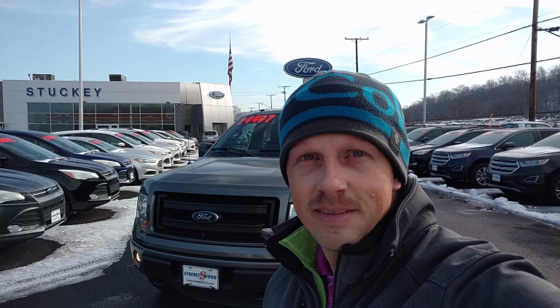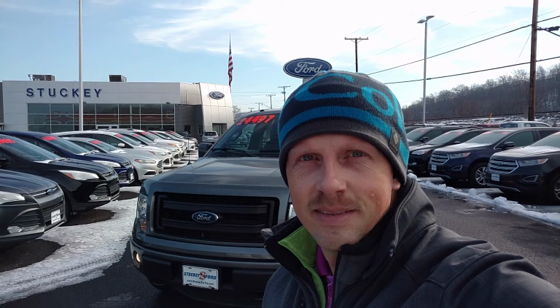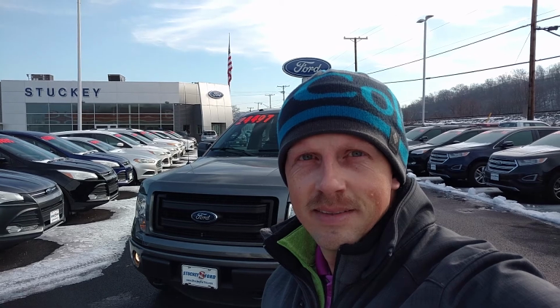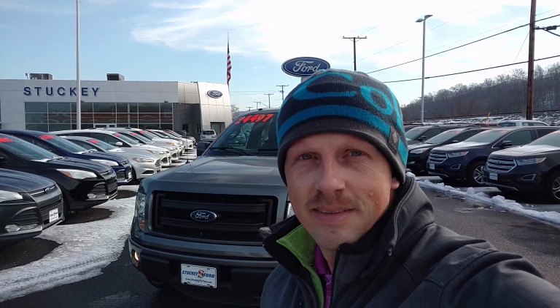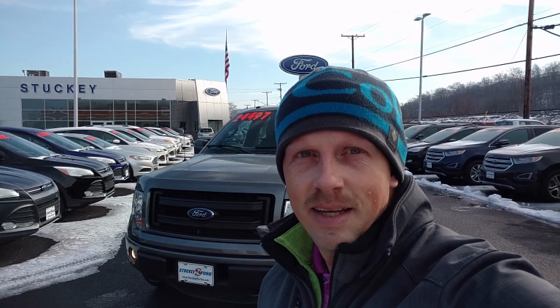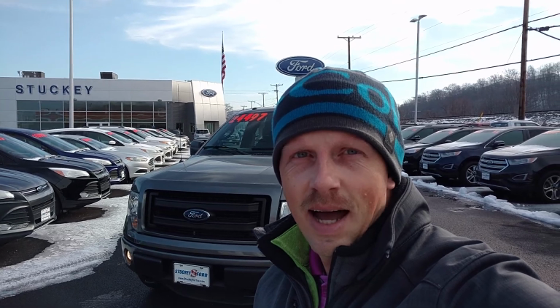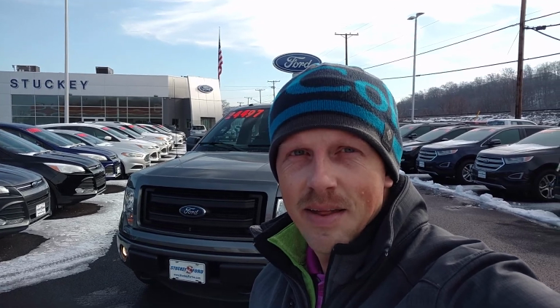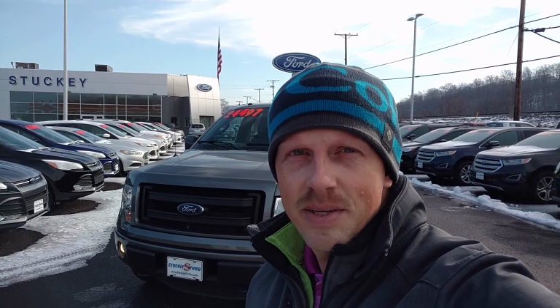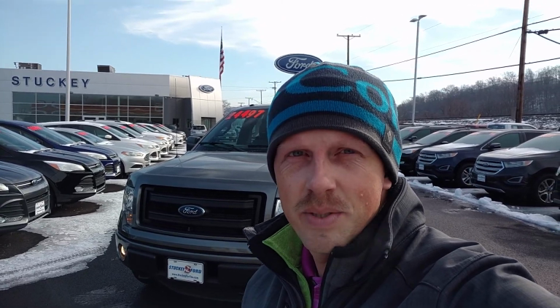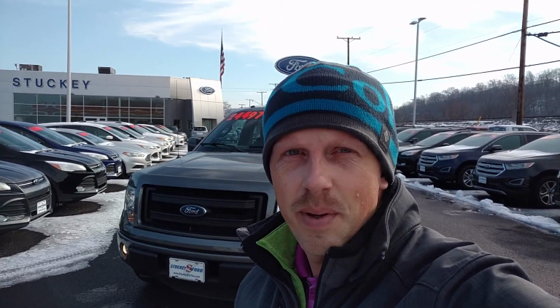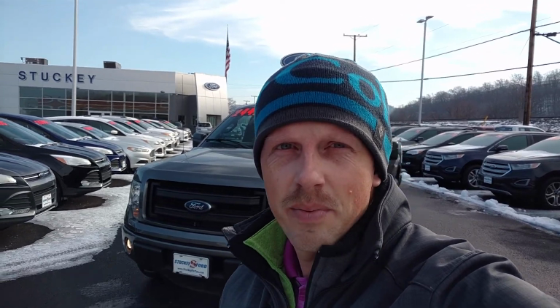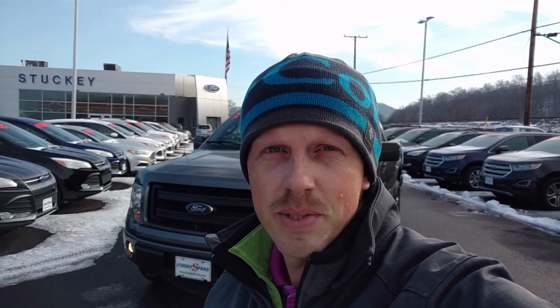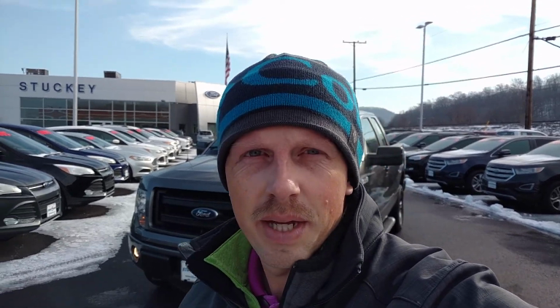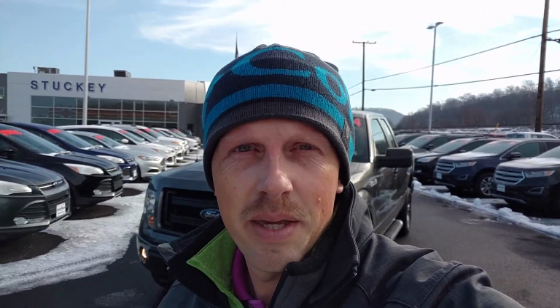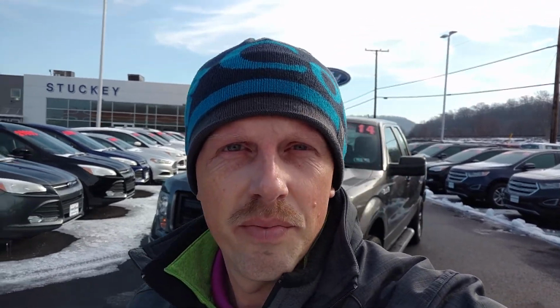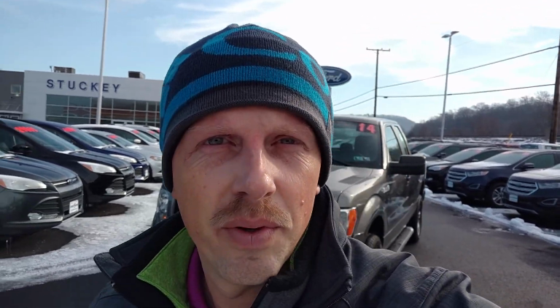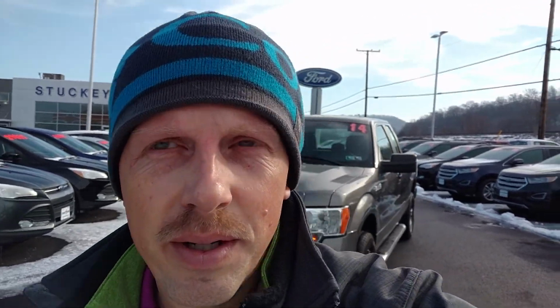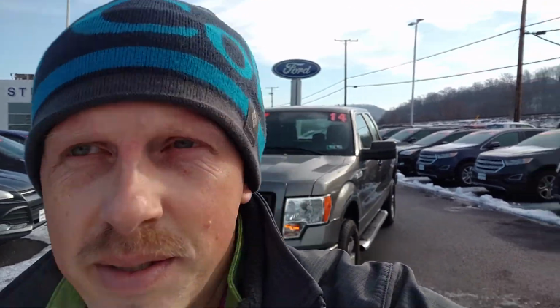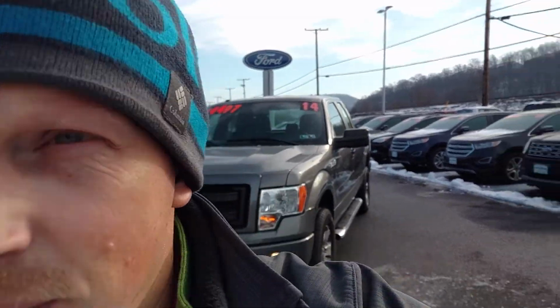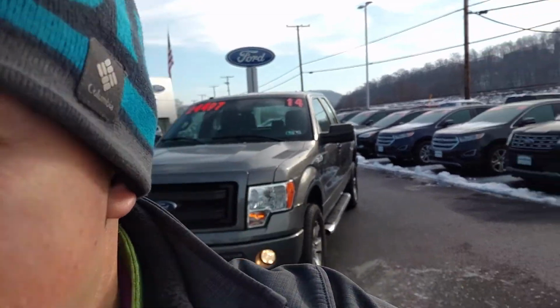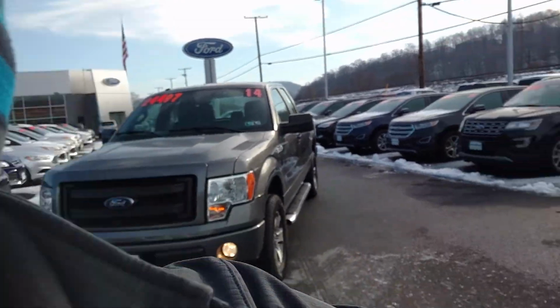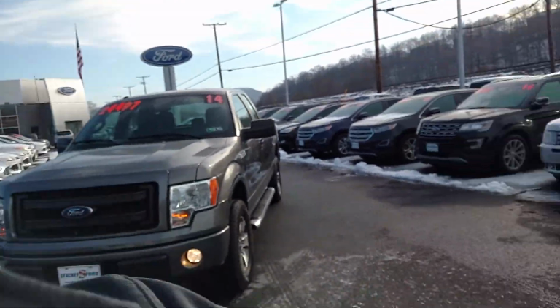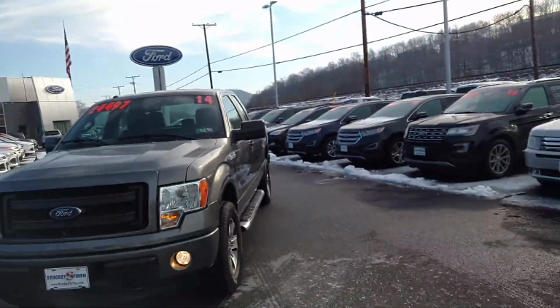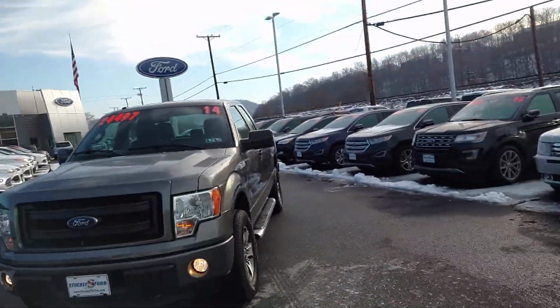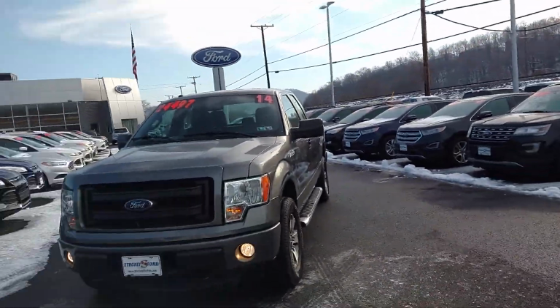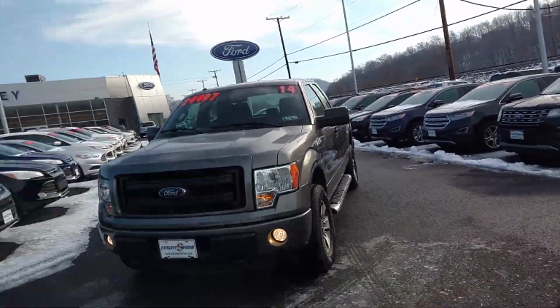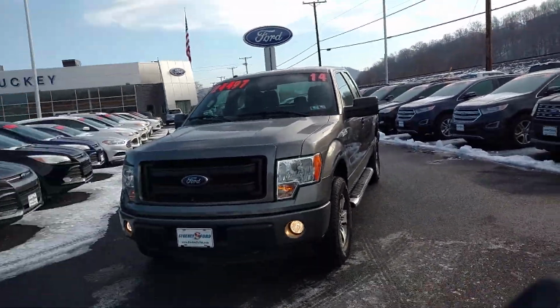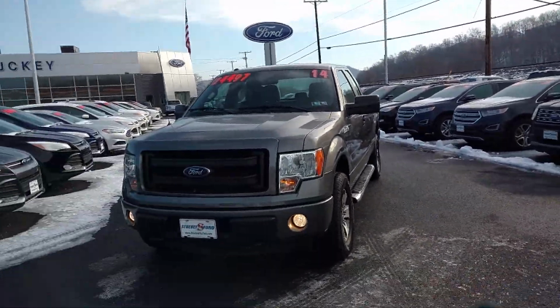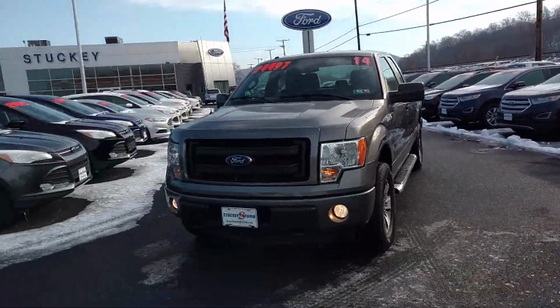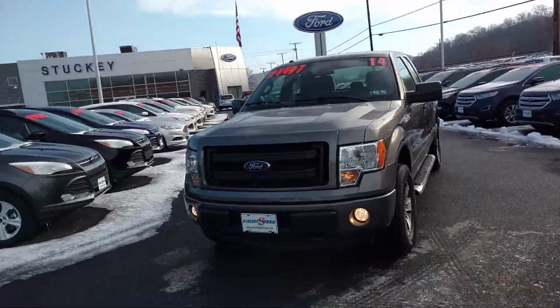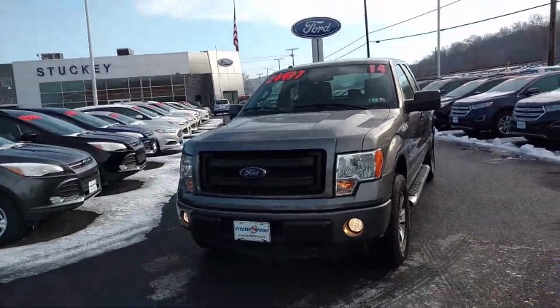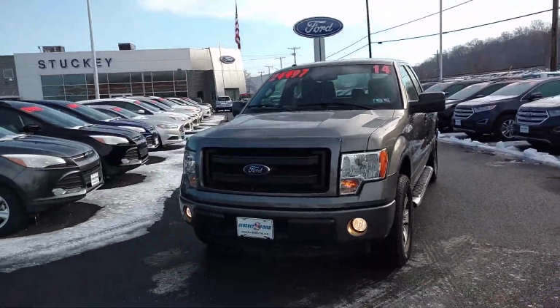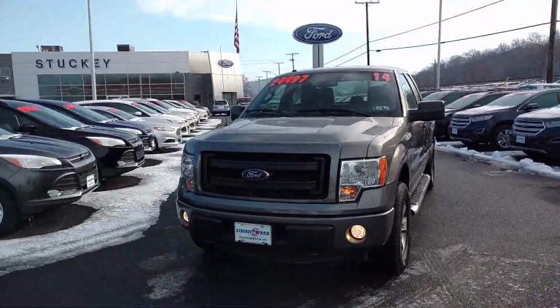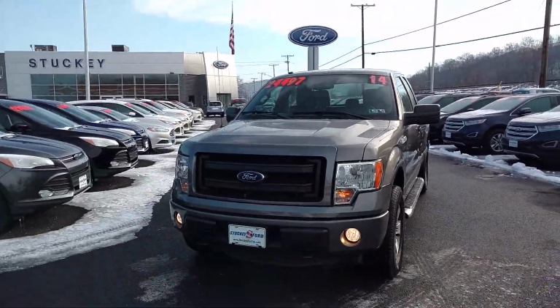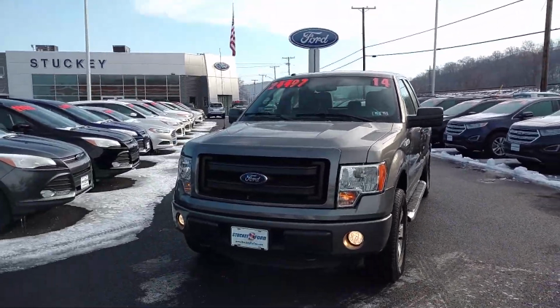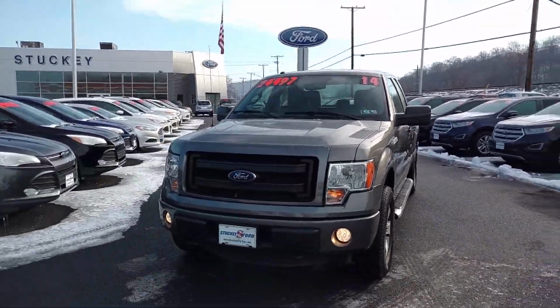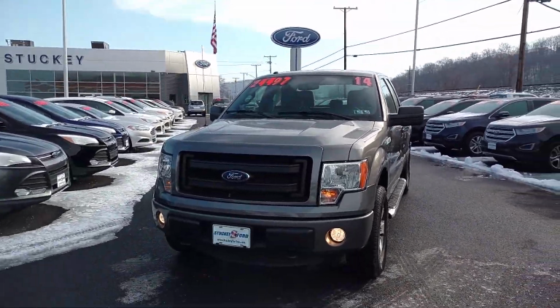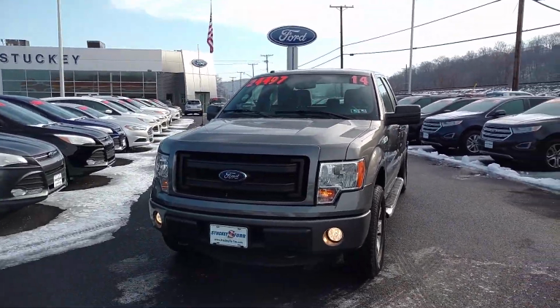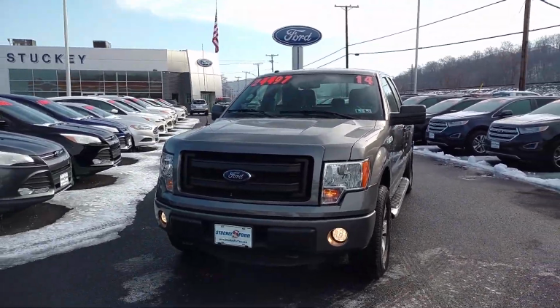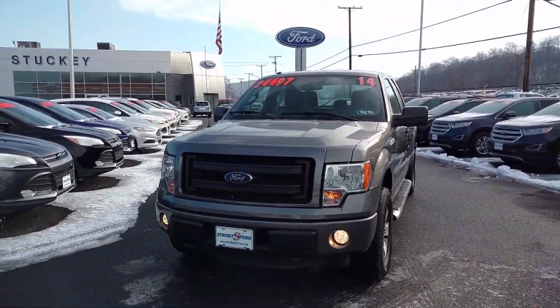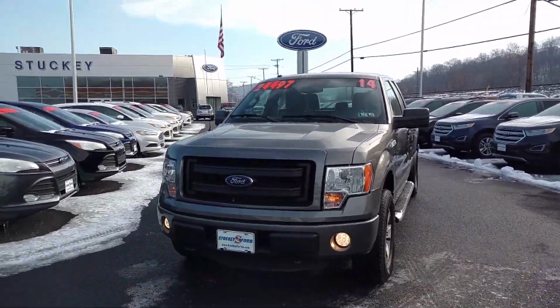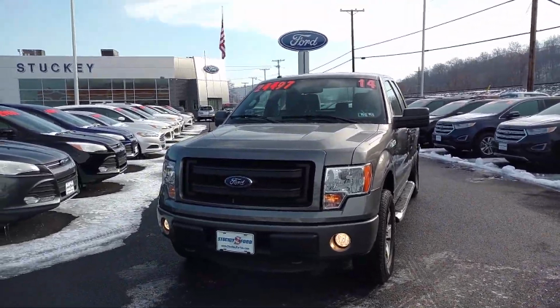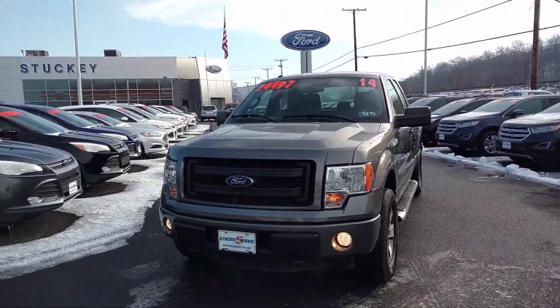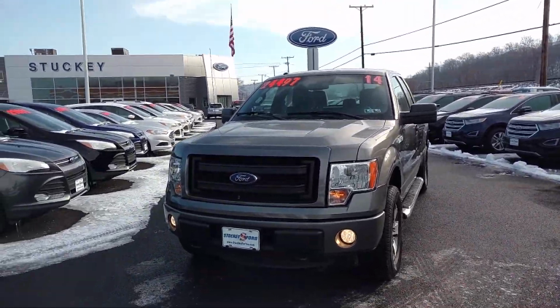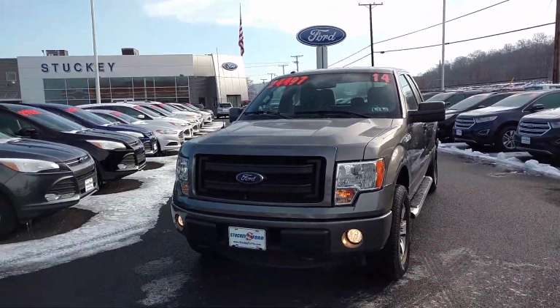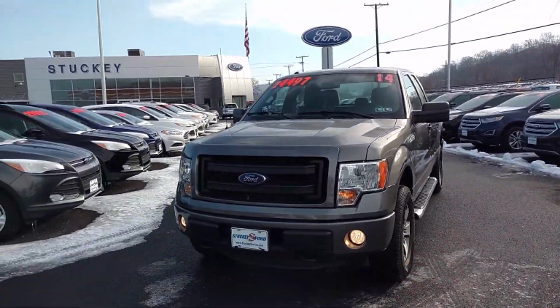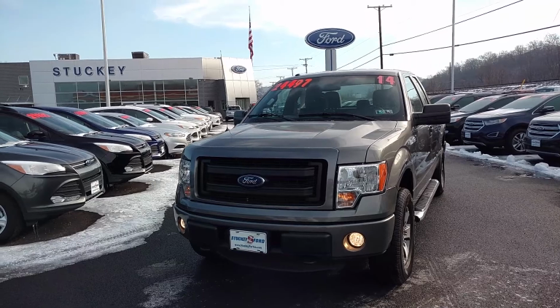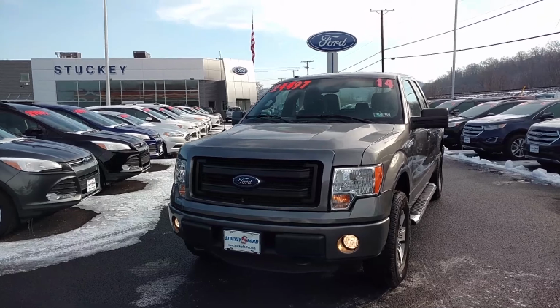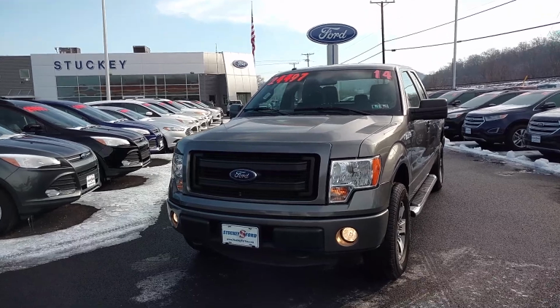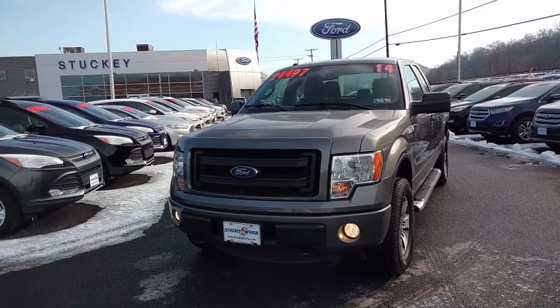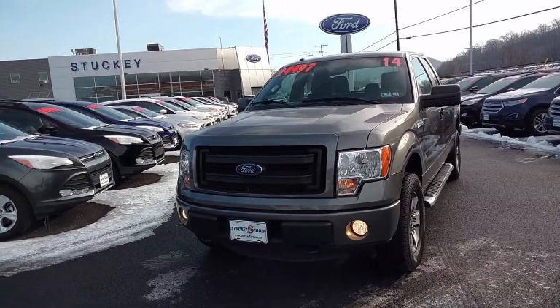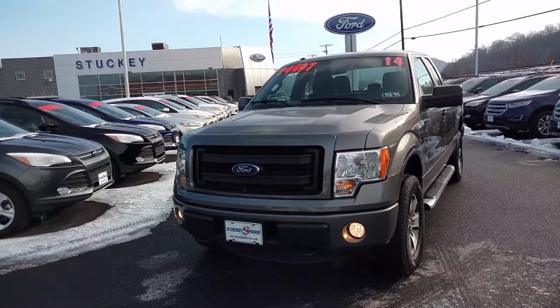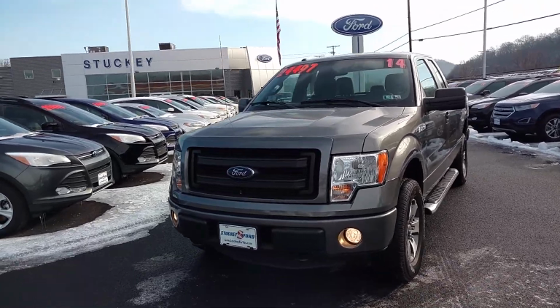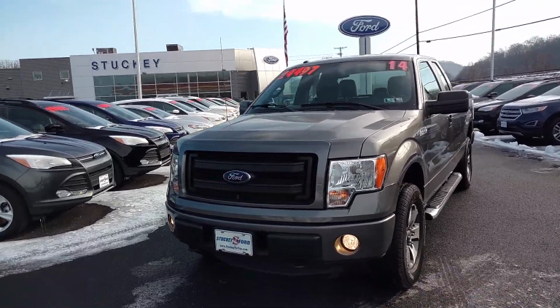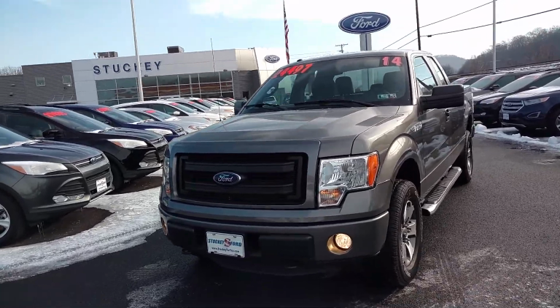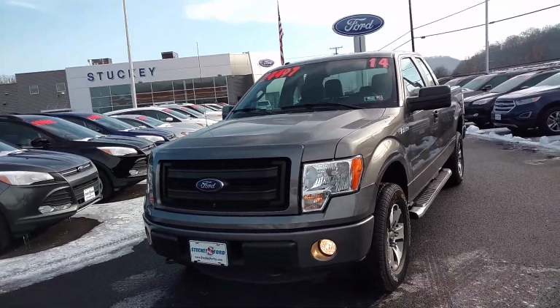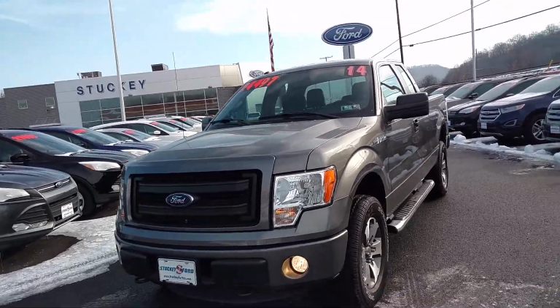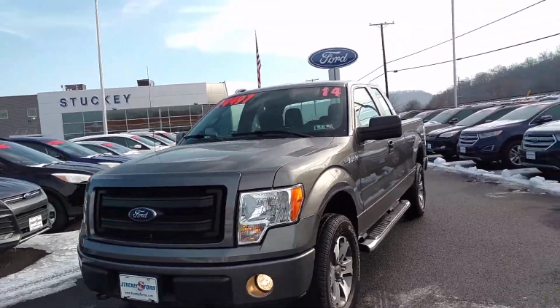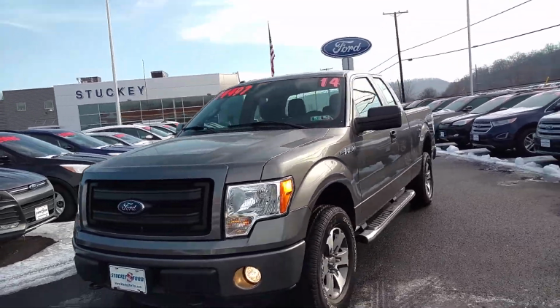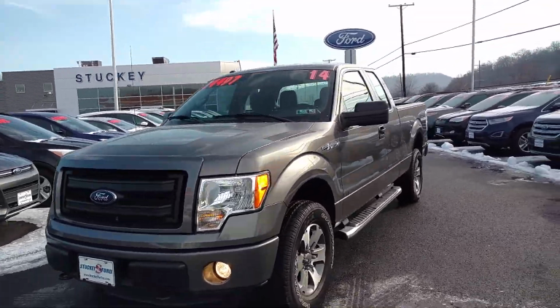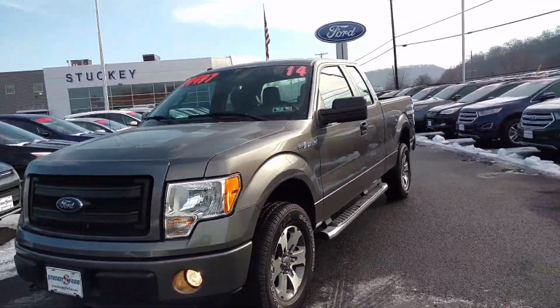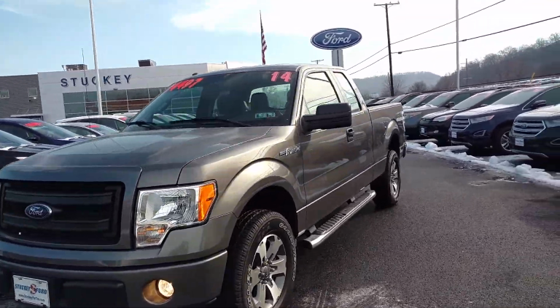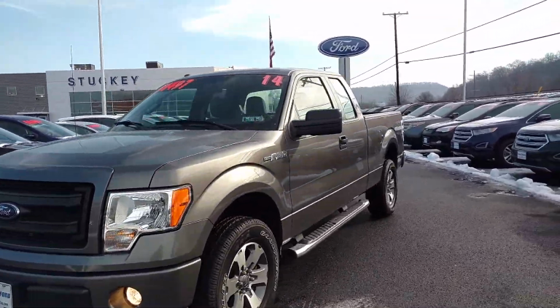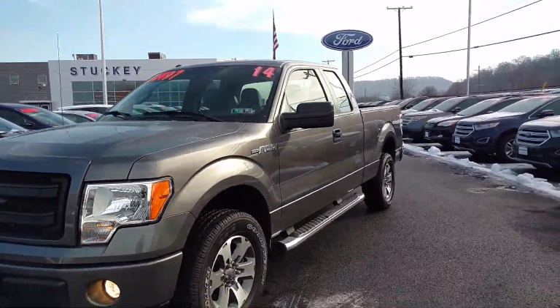Hi, this is Ben with Stucky Ford. This is the 2014 F-150 STX you inquired about.